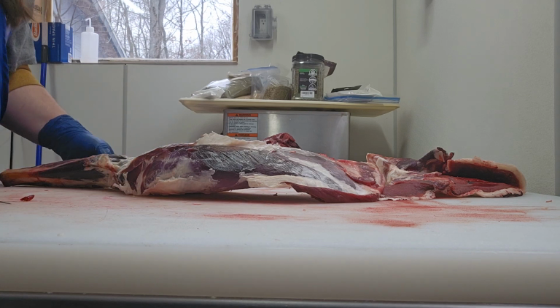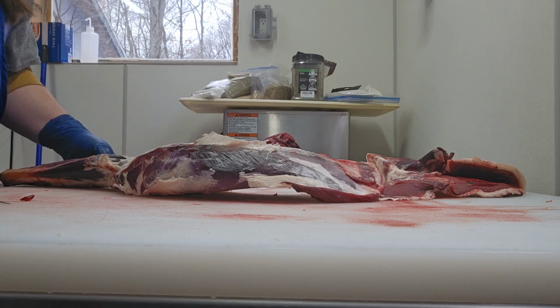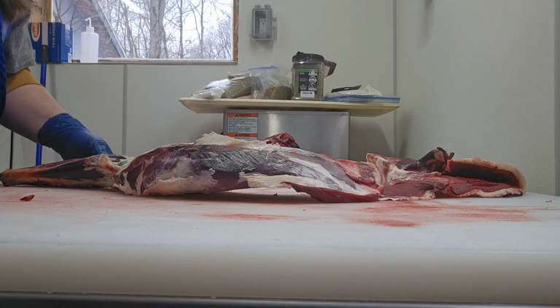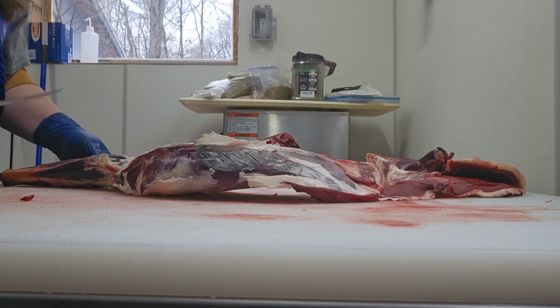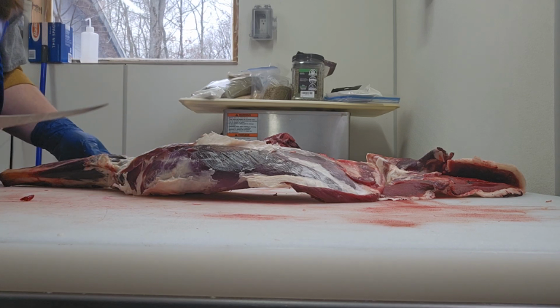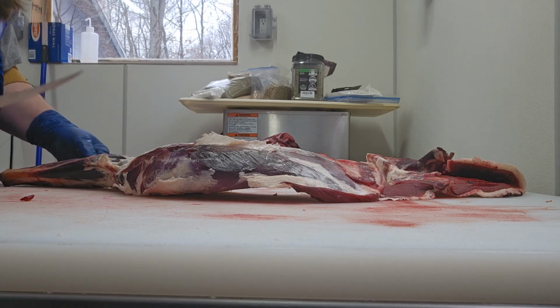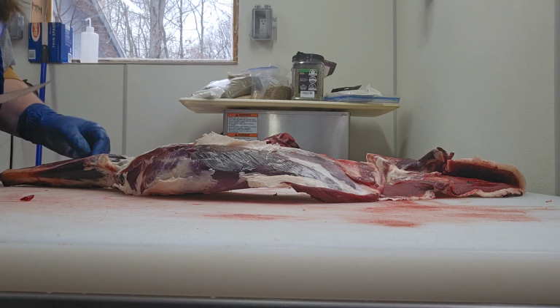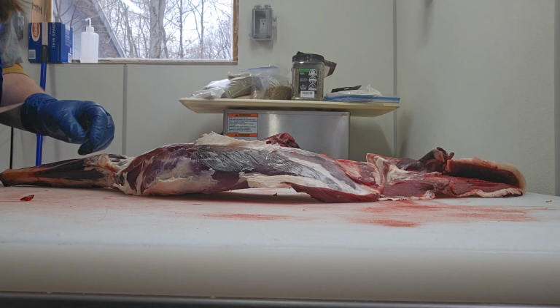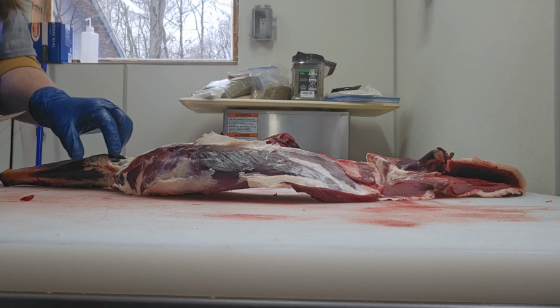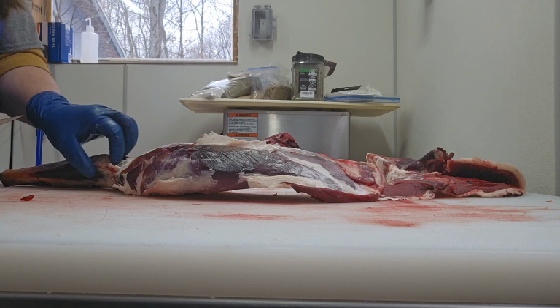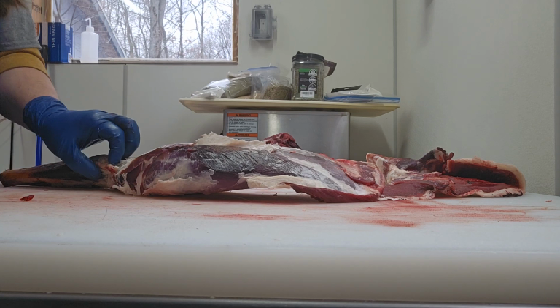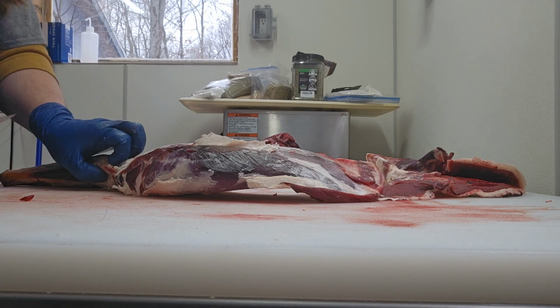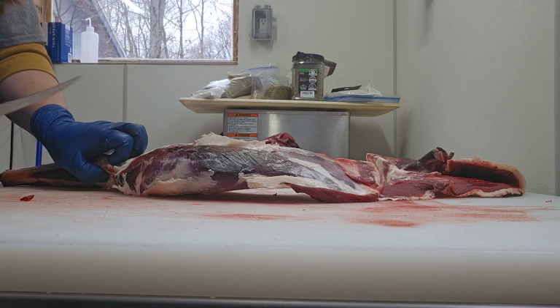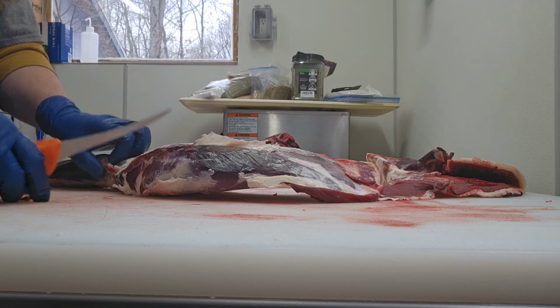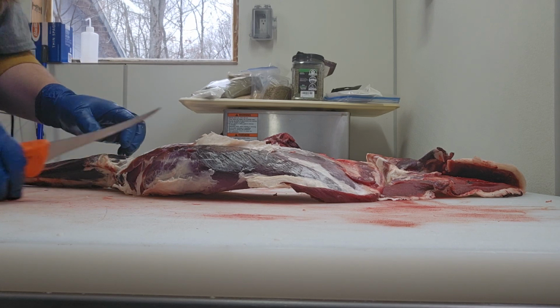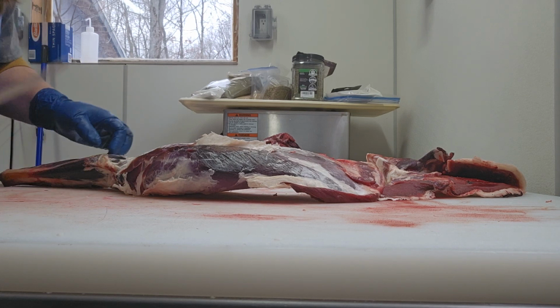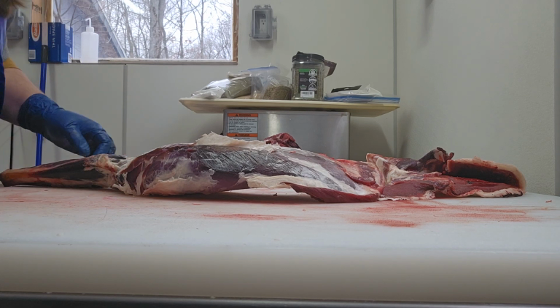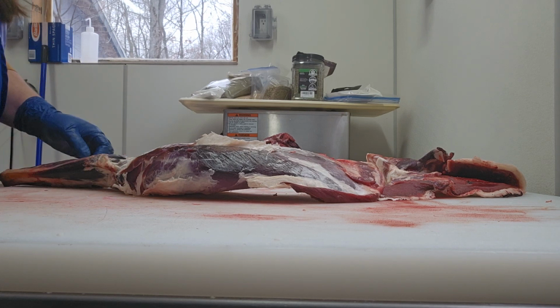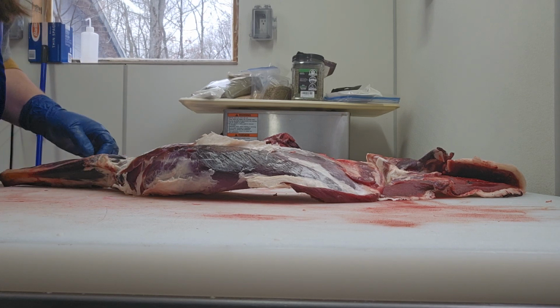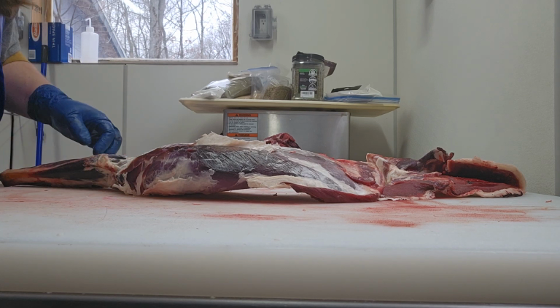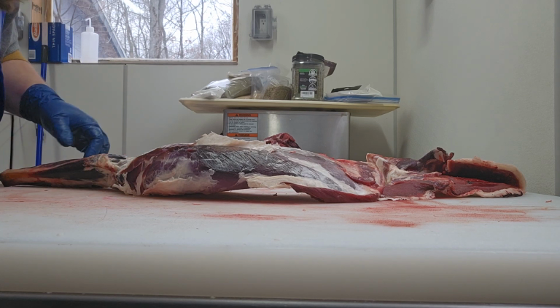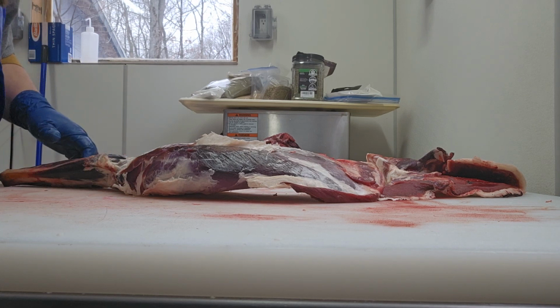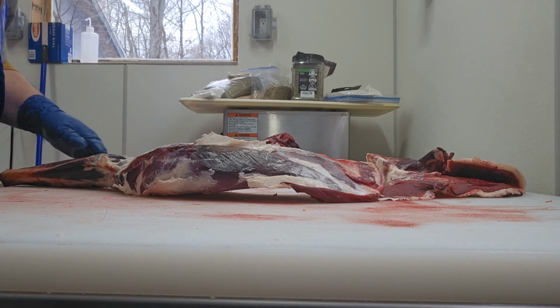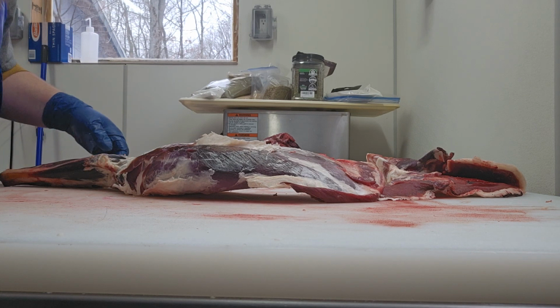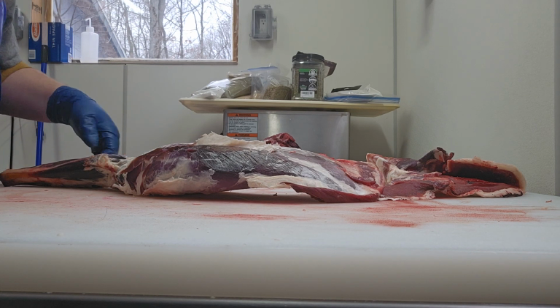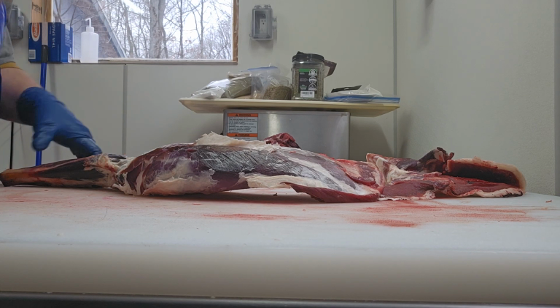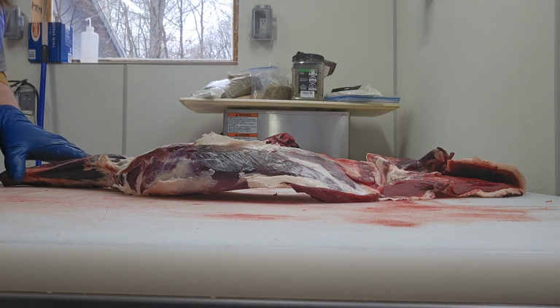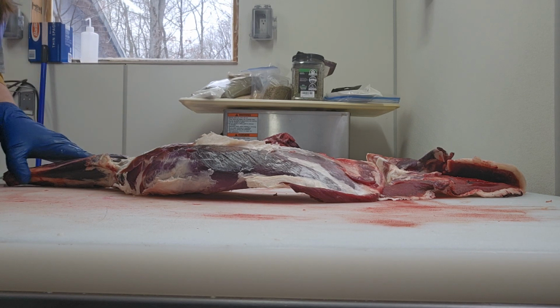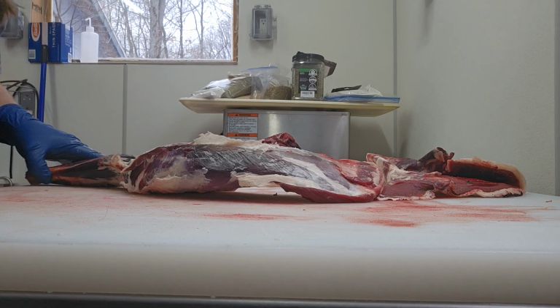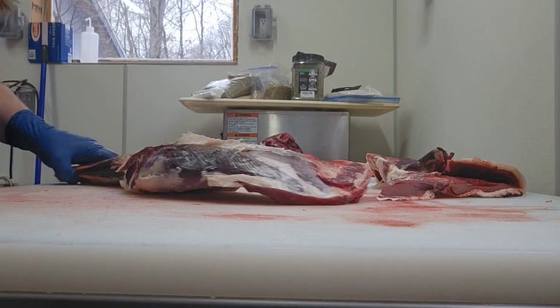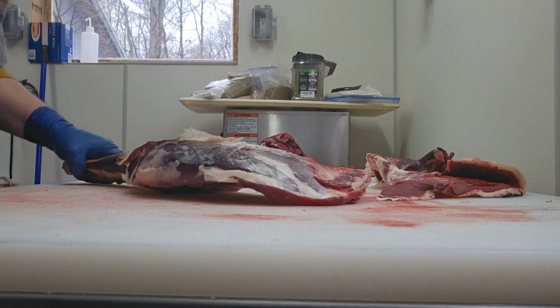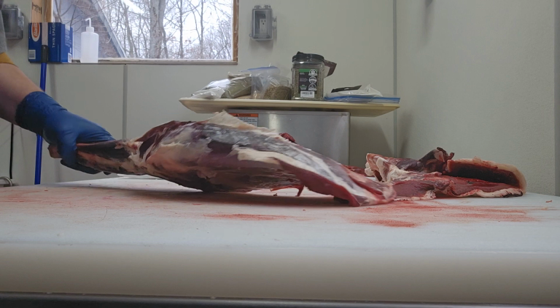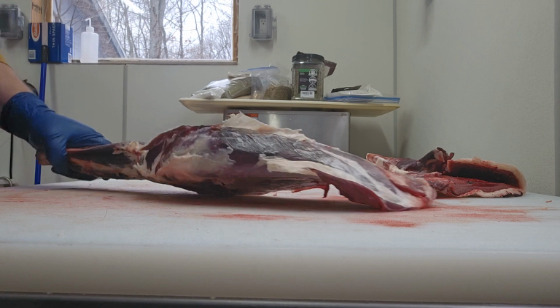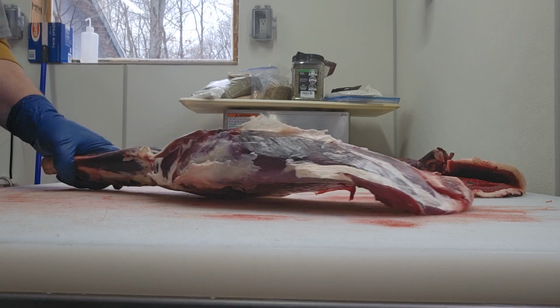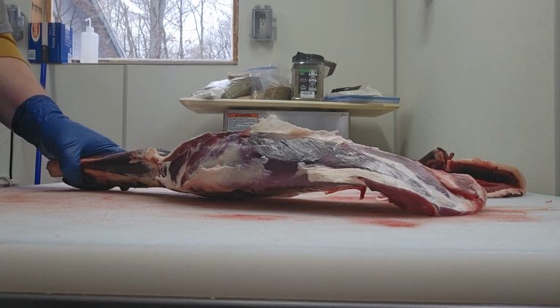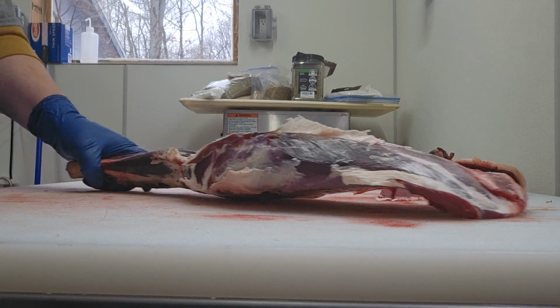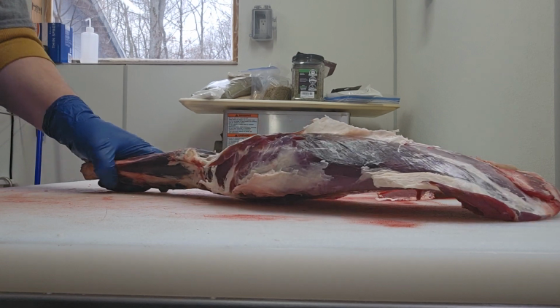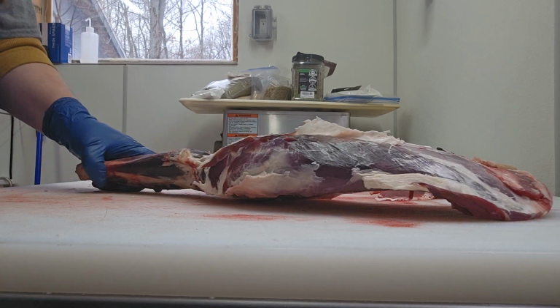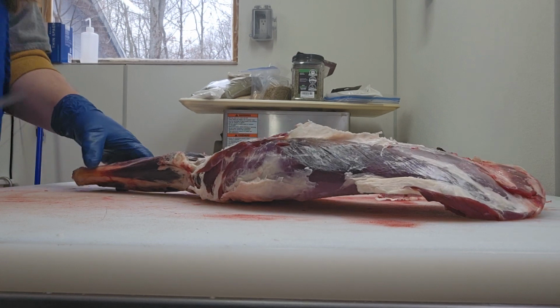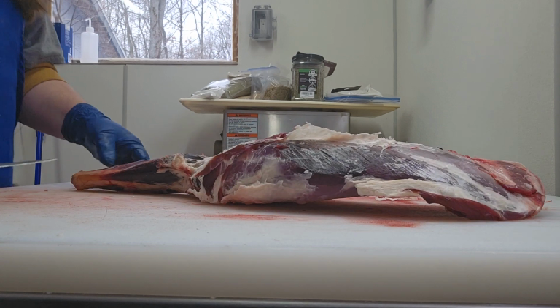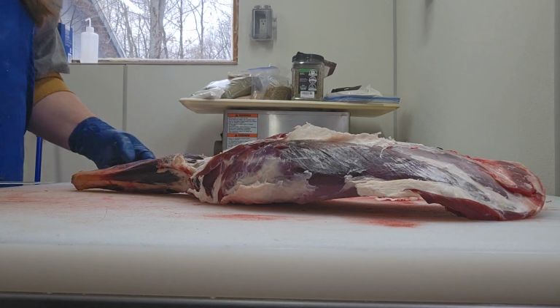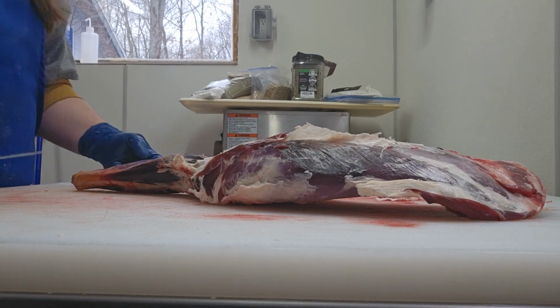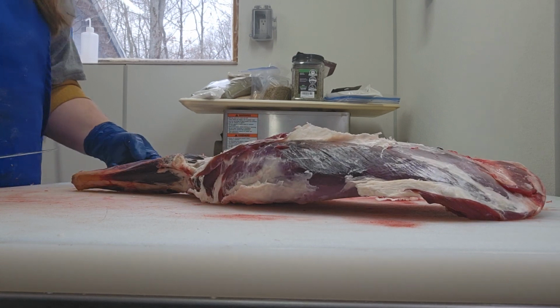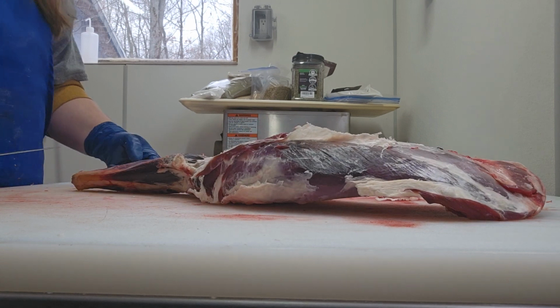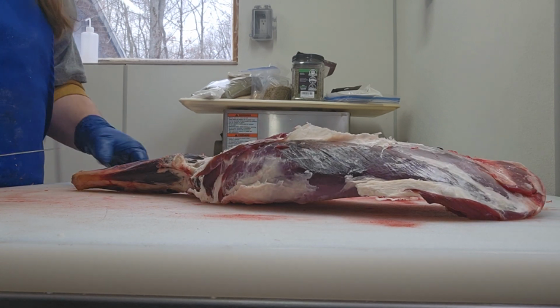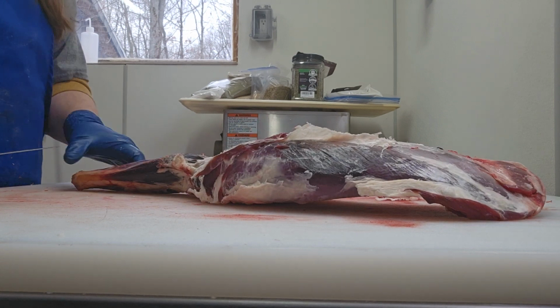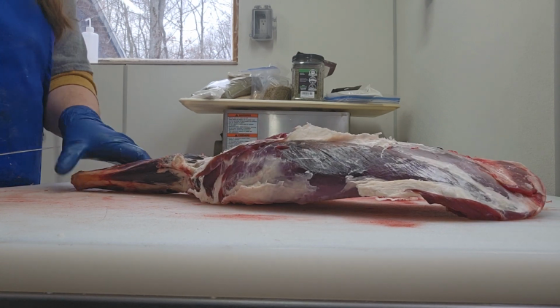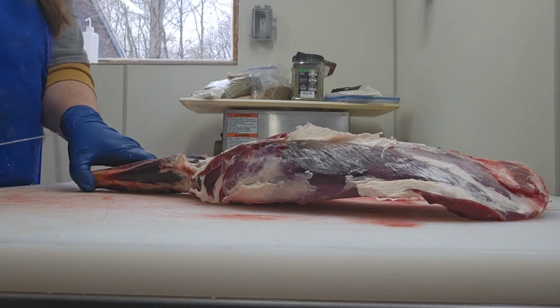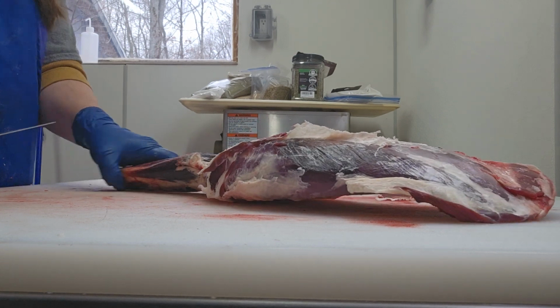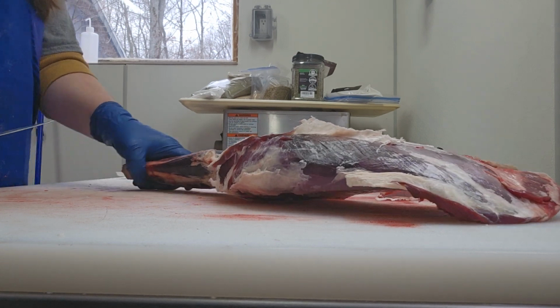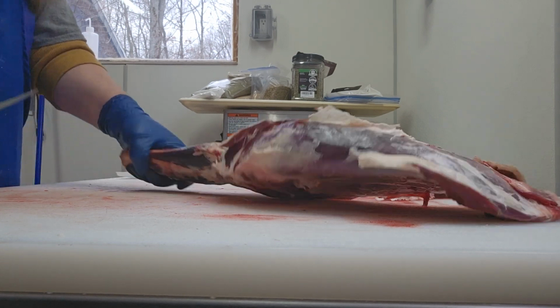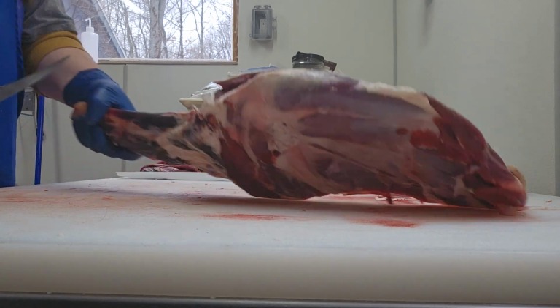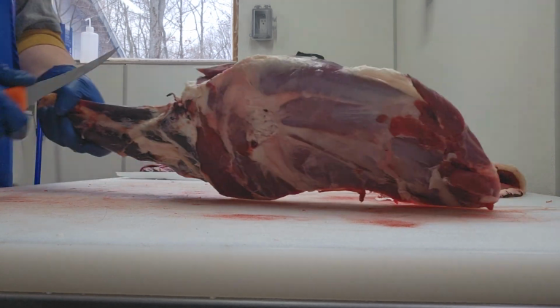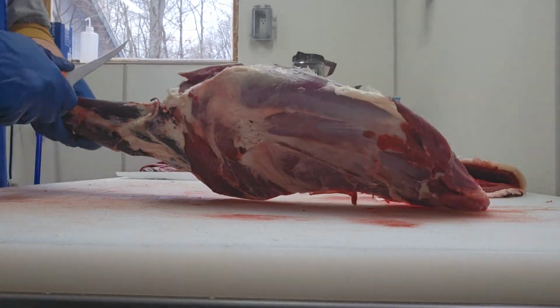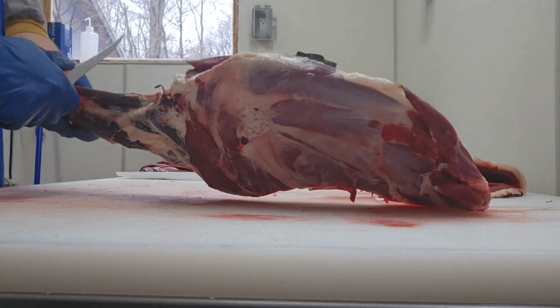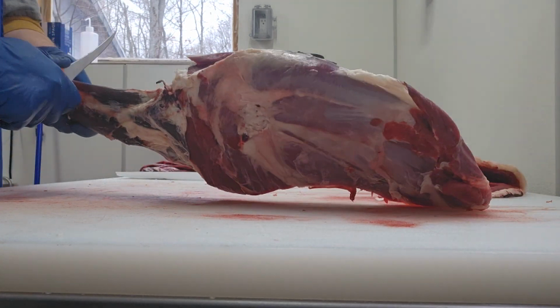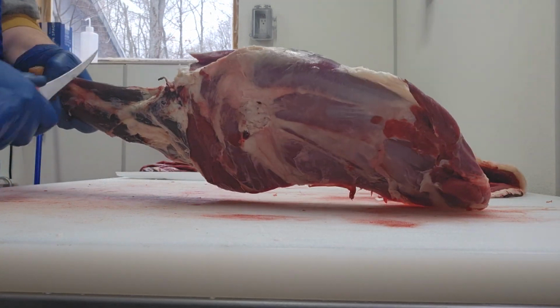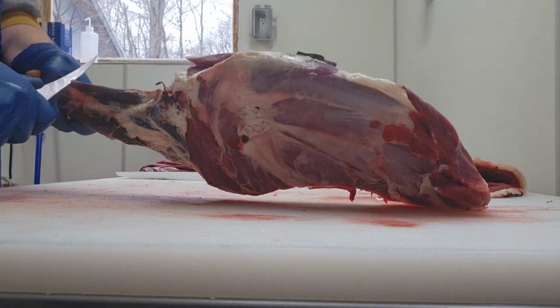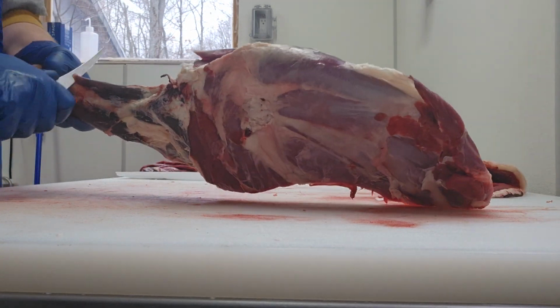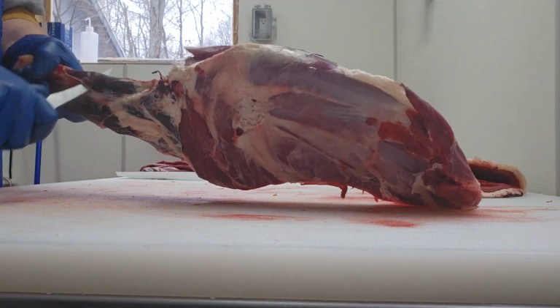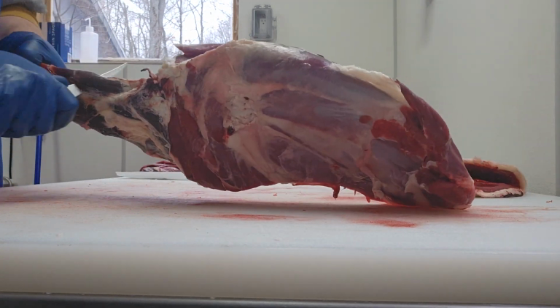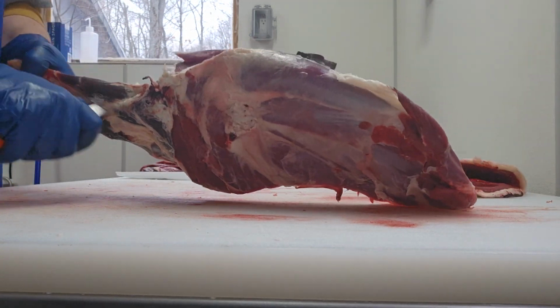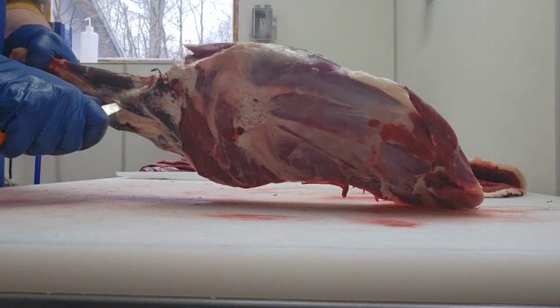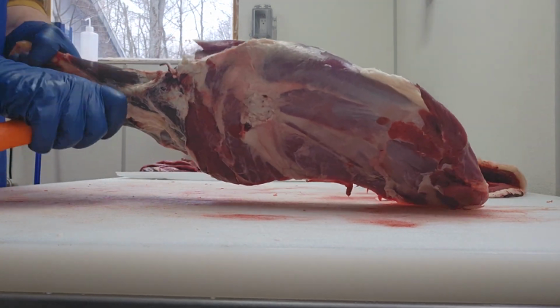So this one's a real-time video. I'm a little out of practice, but we'll see how I can do on a front shoulder. Just cutting on it.